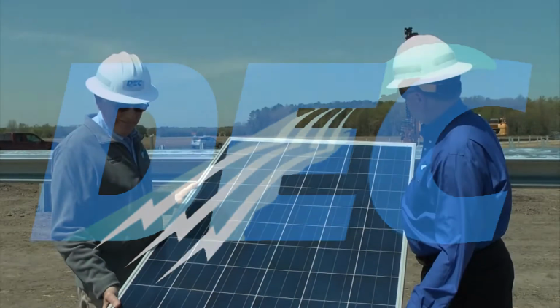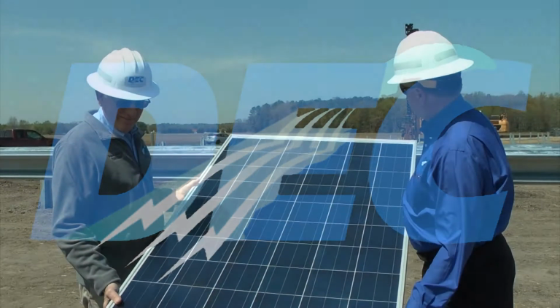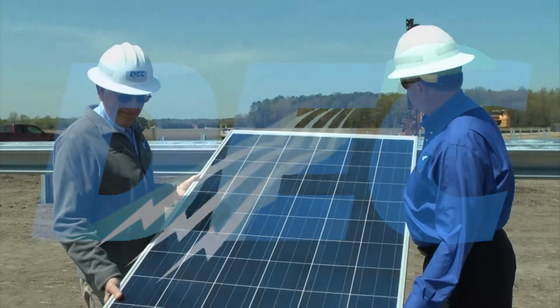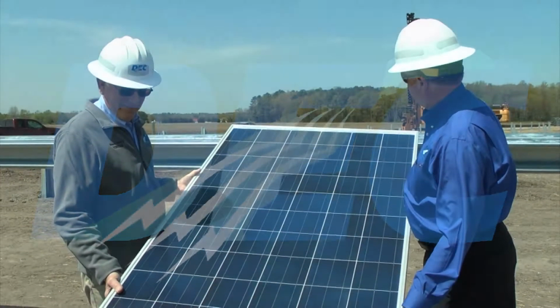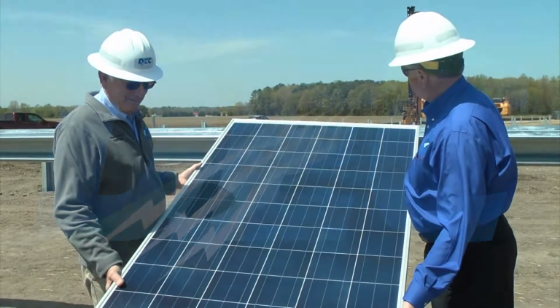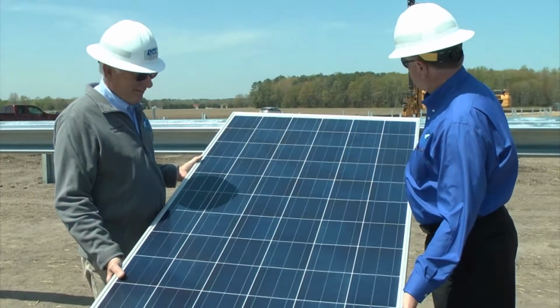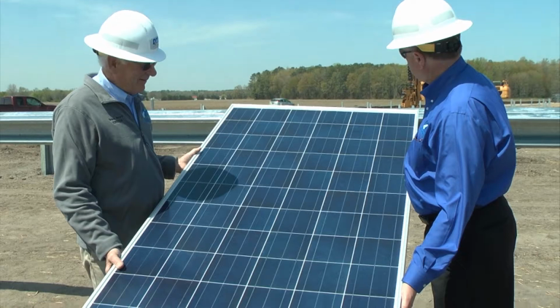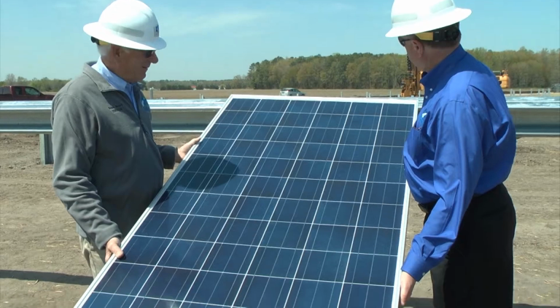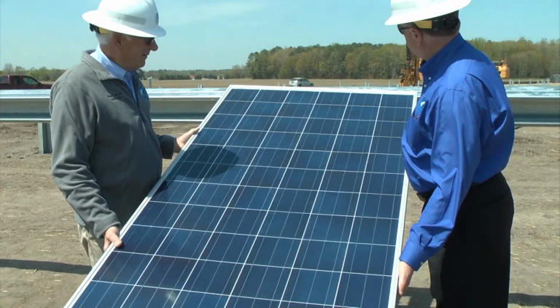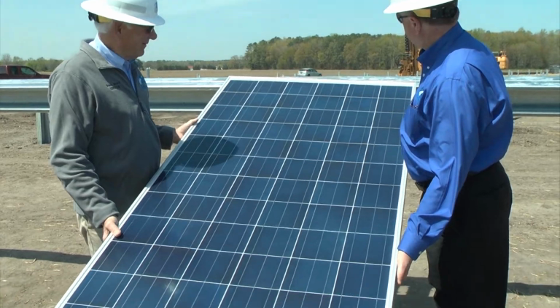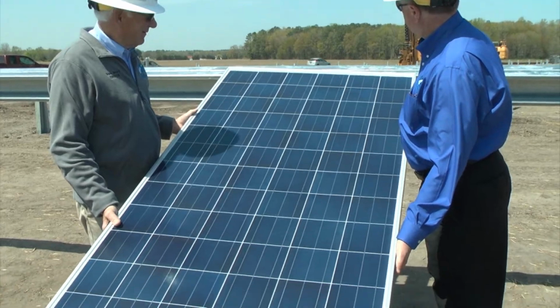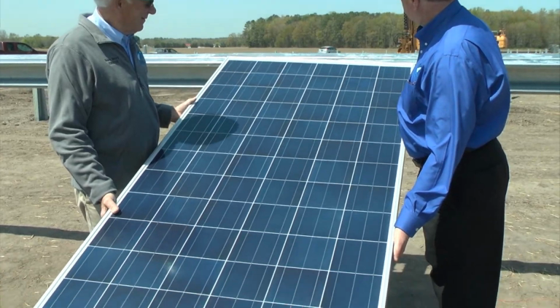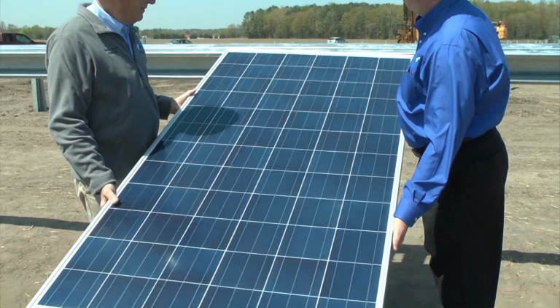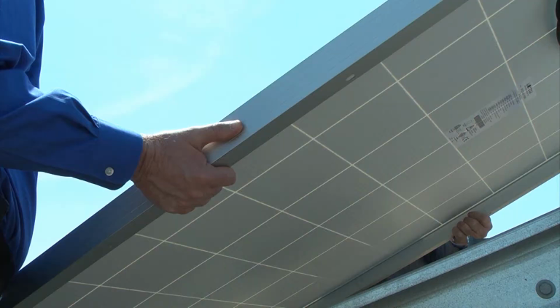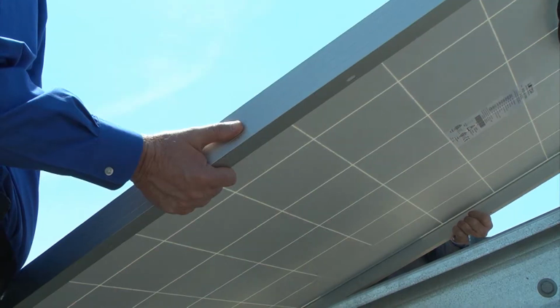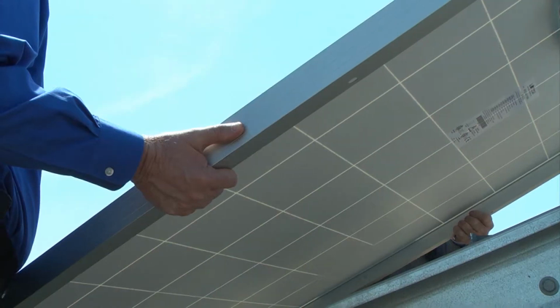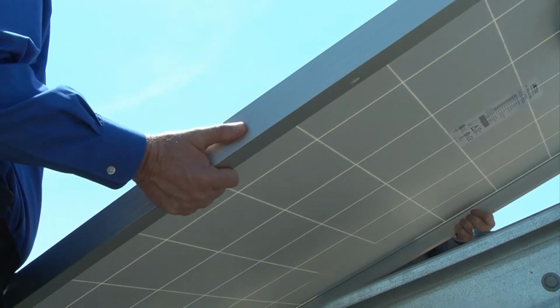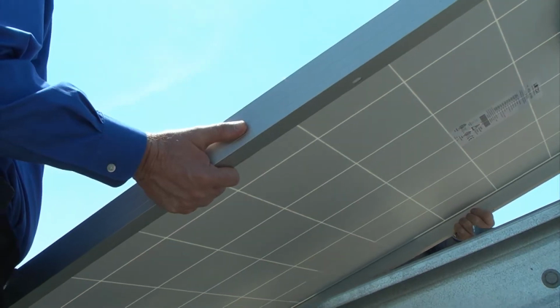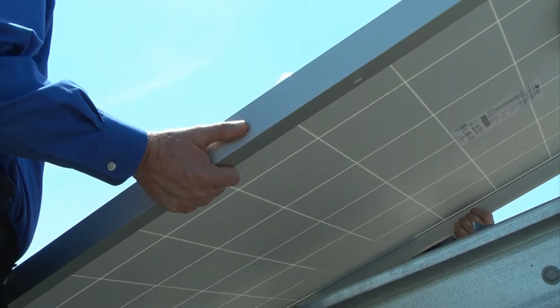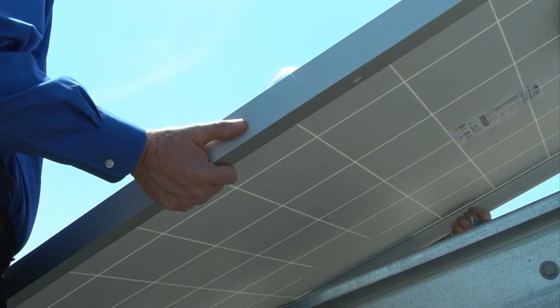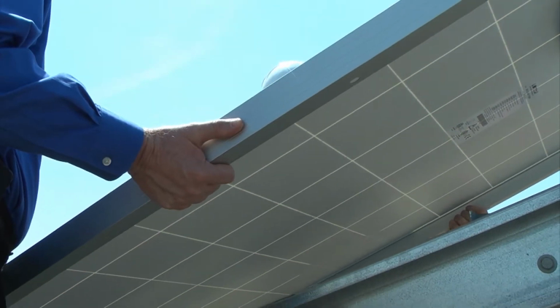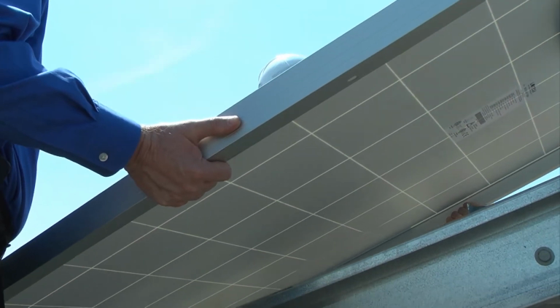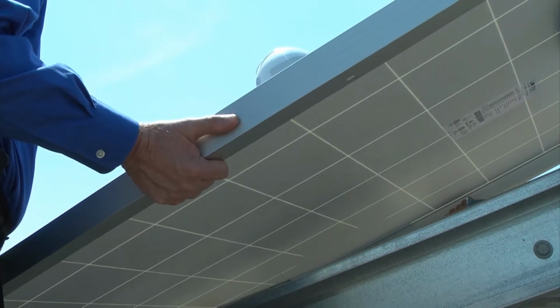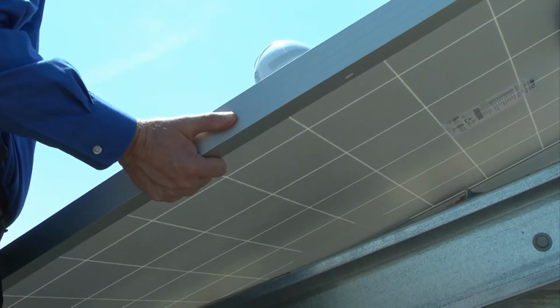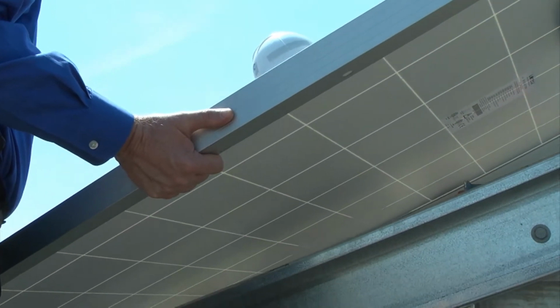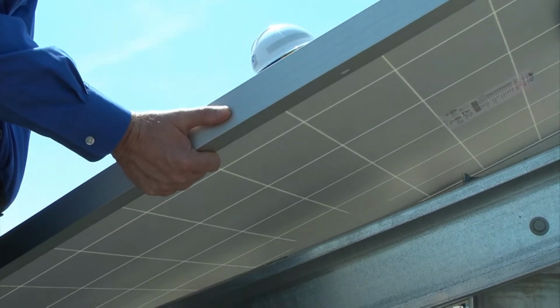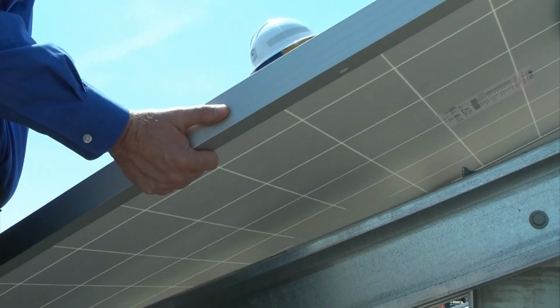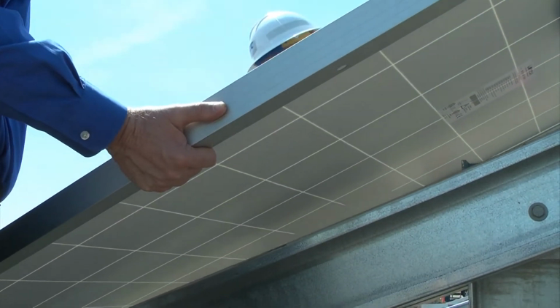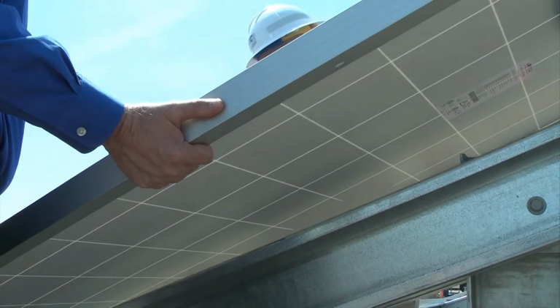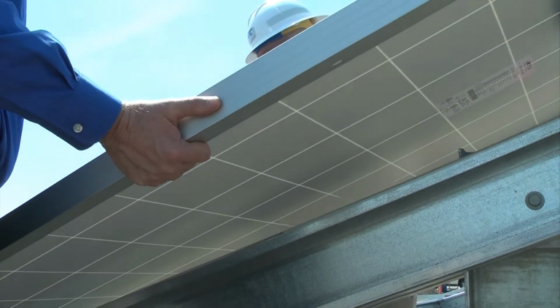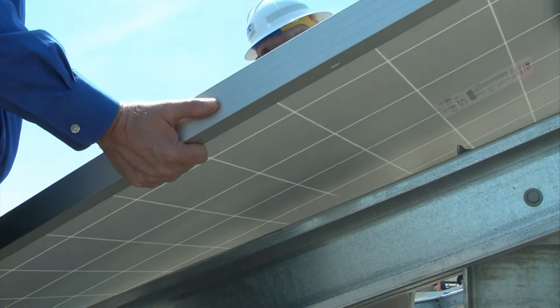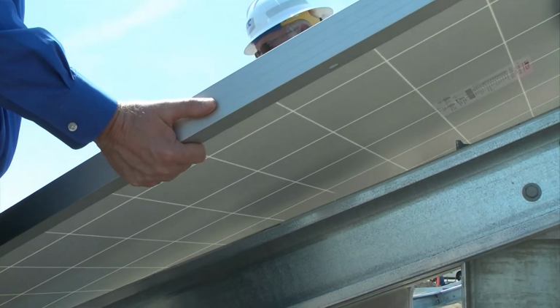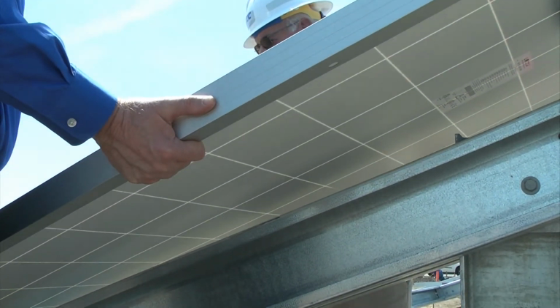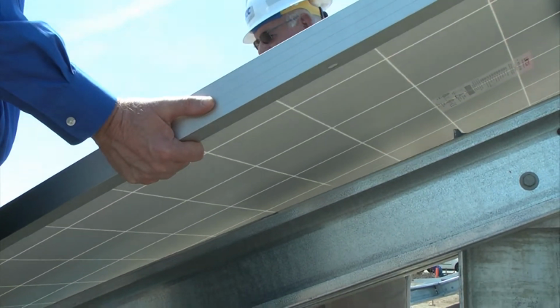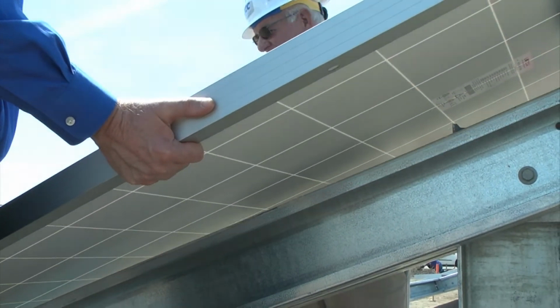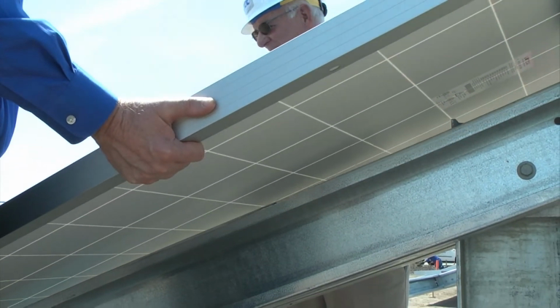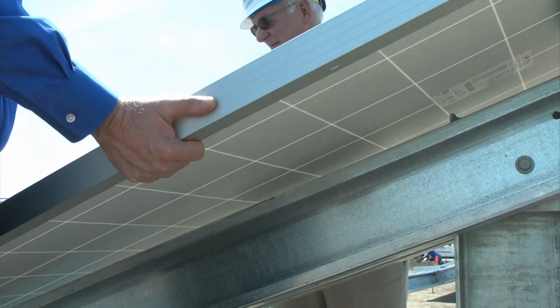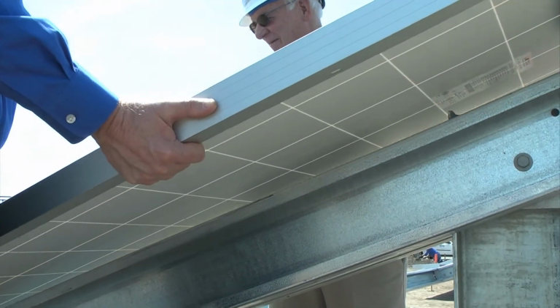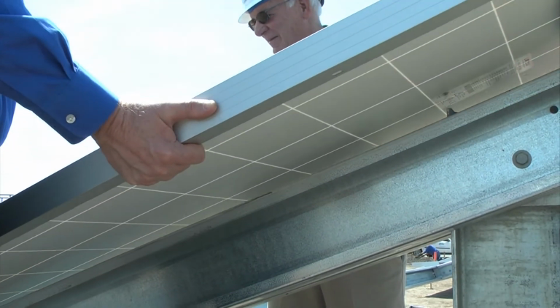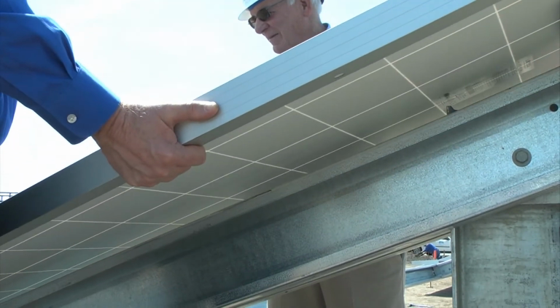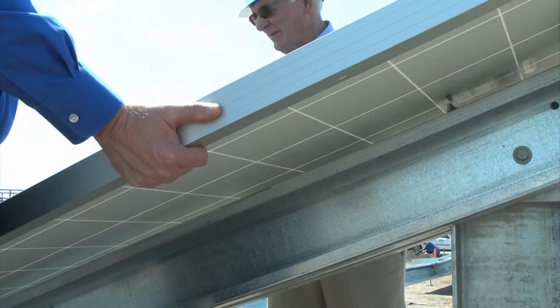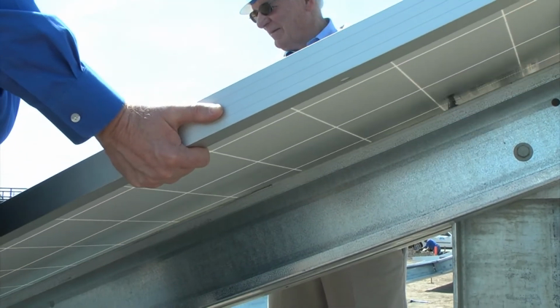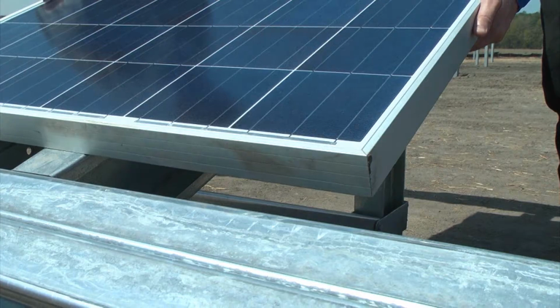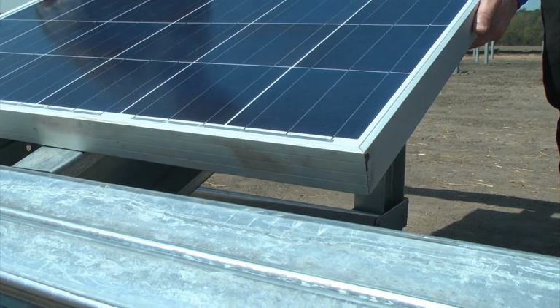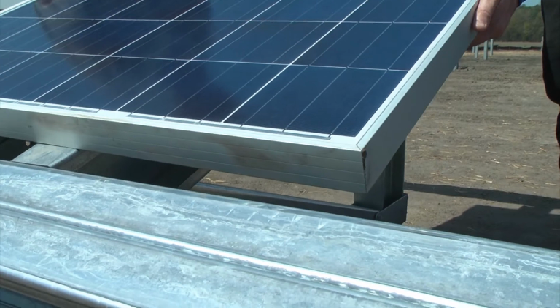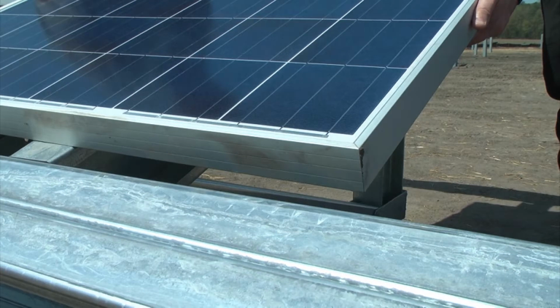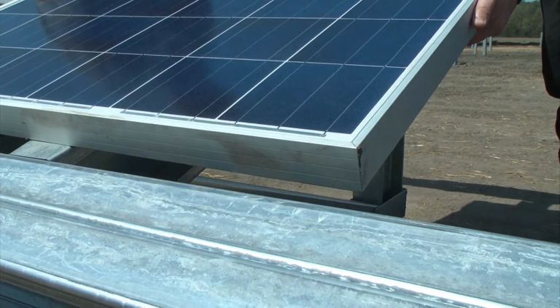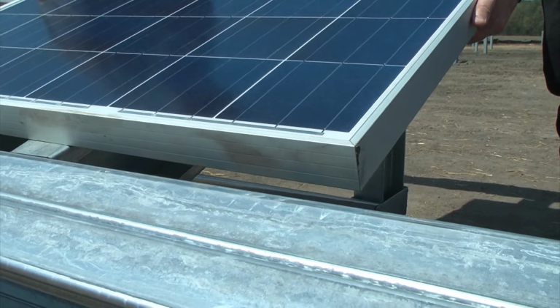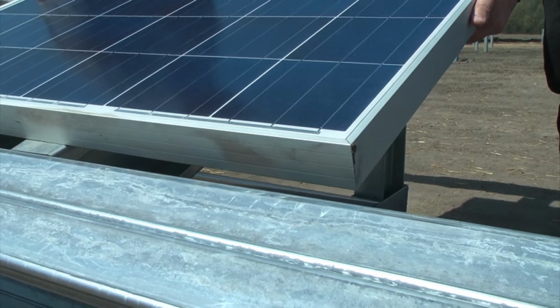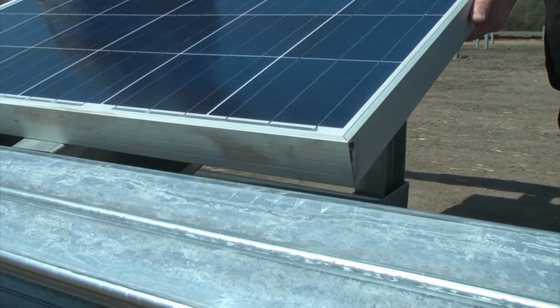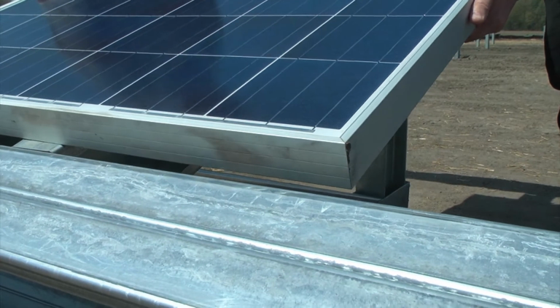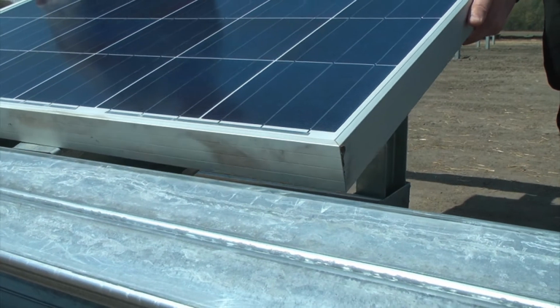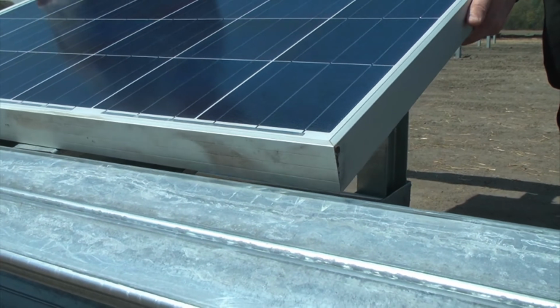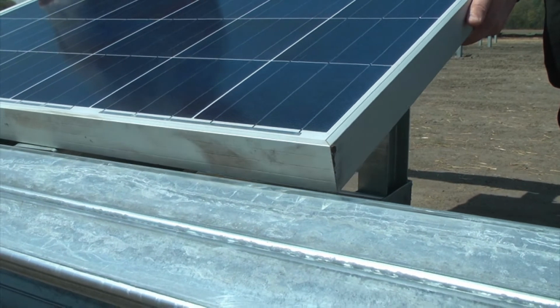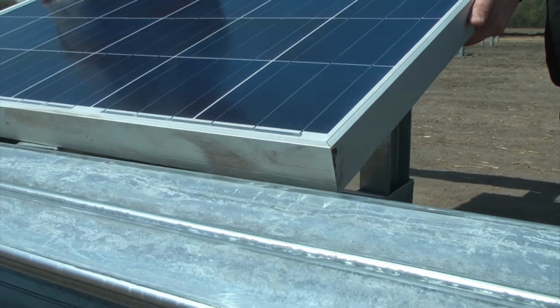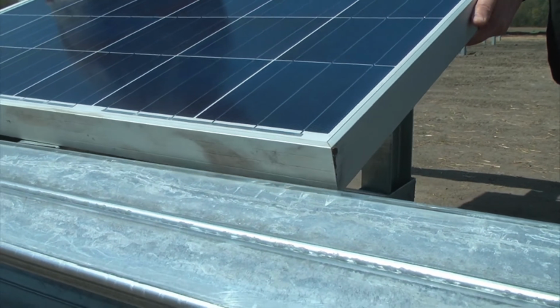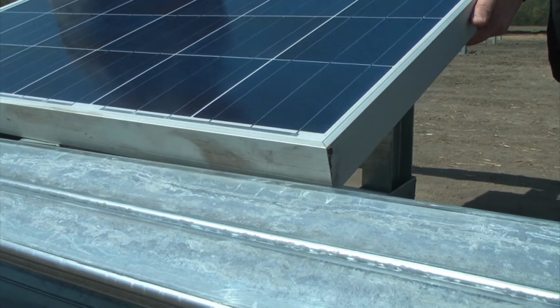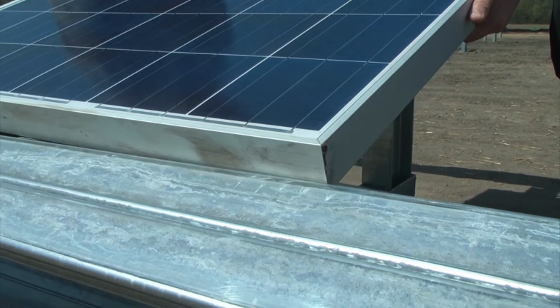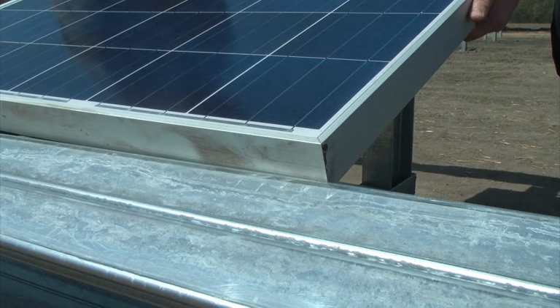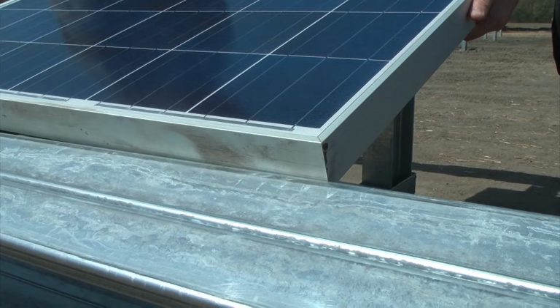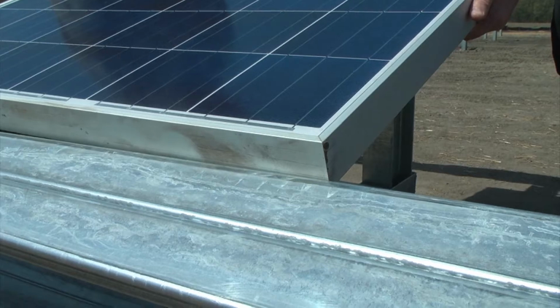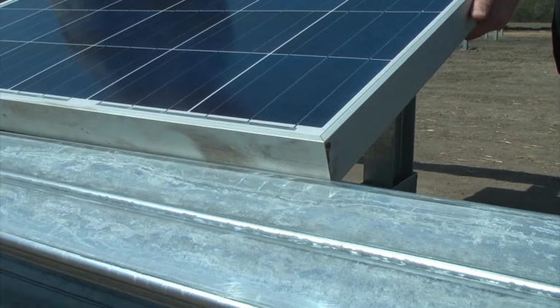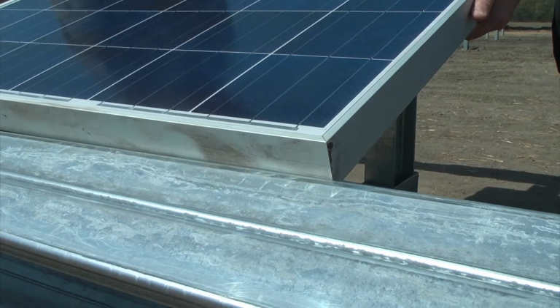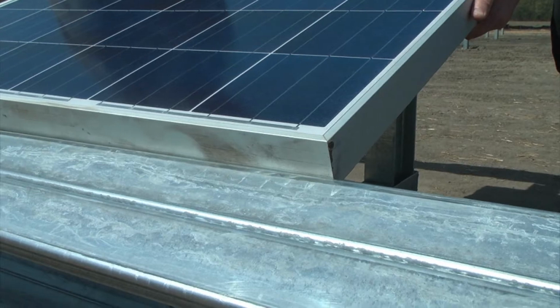This month, the first solar panels were installed at Delaware Electric Cooperative's new solar energy farm near Georgetown.